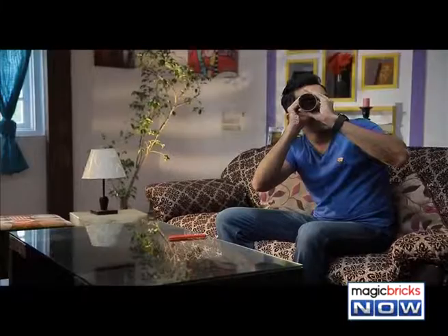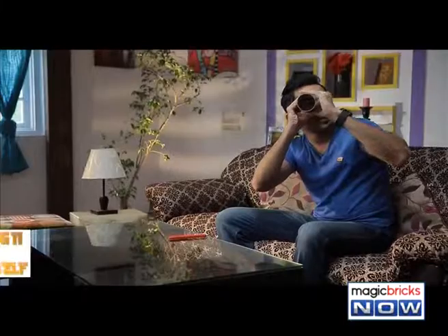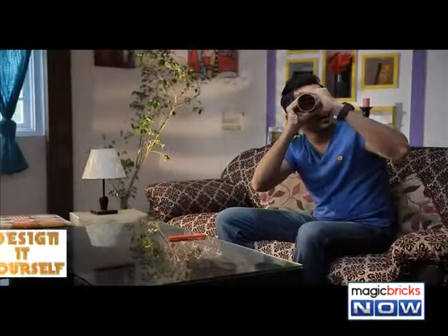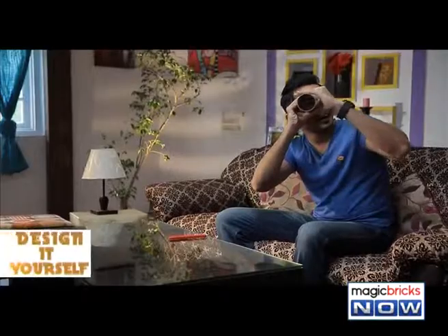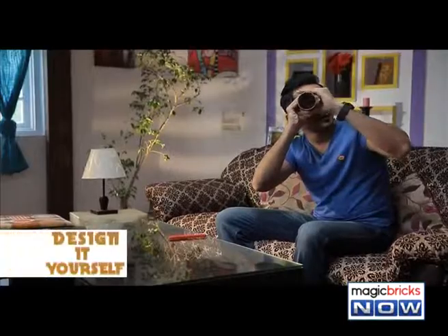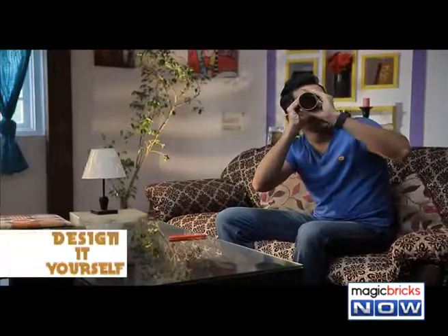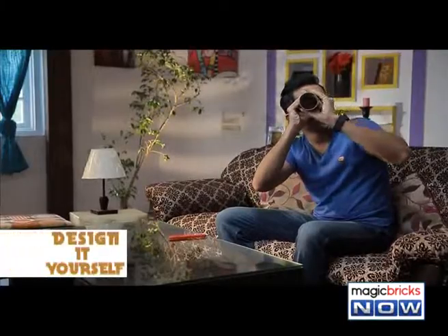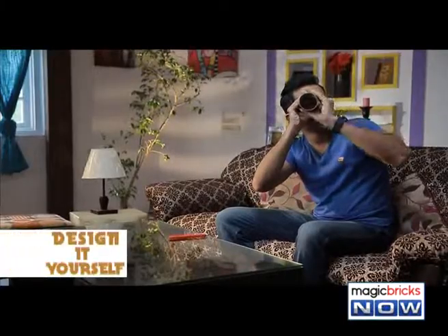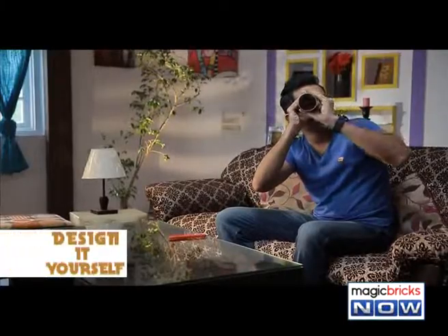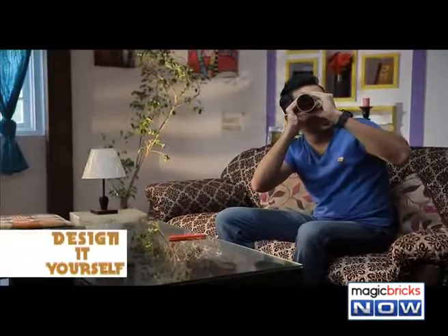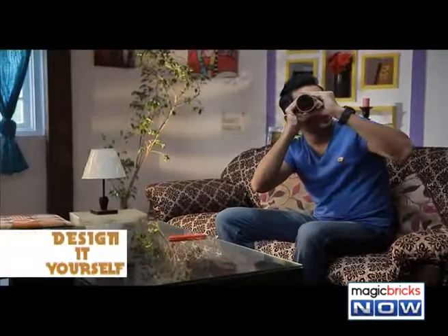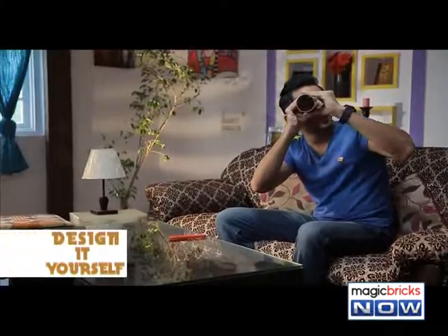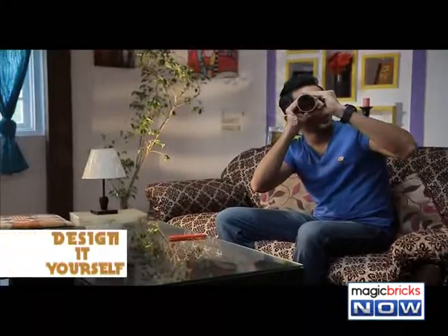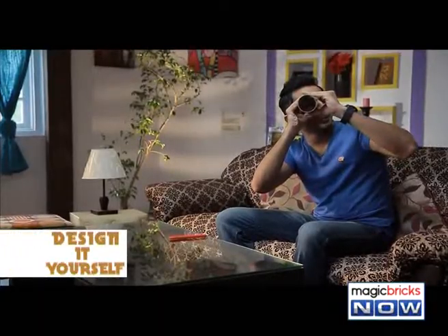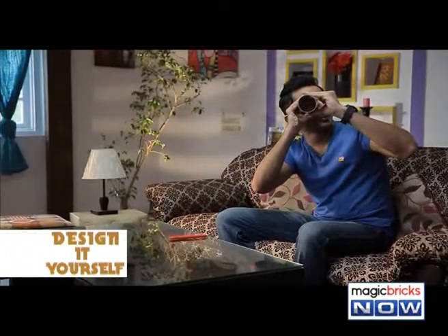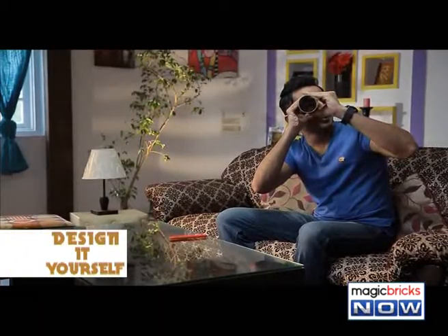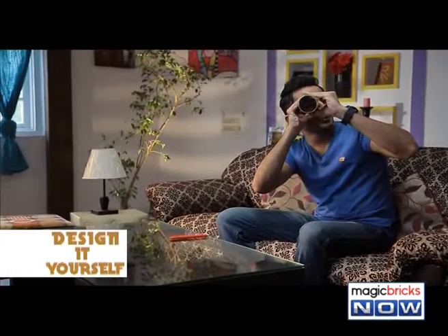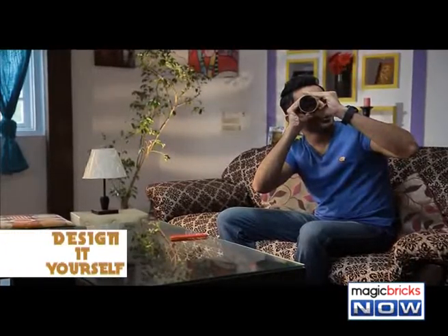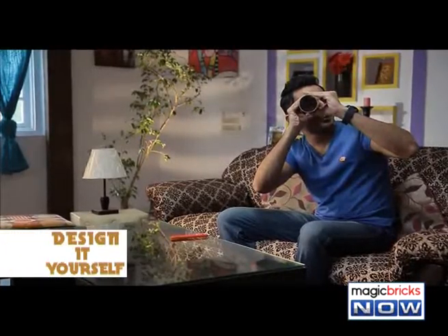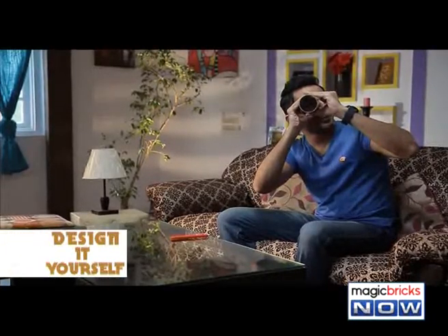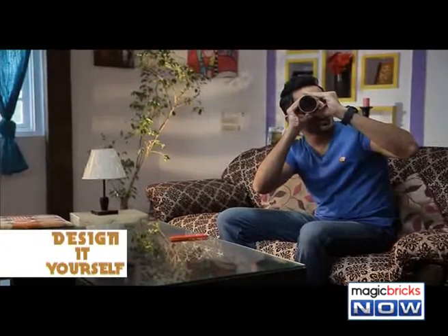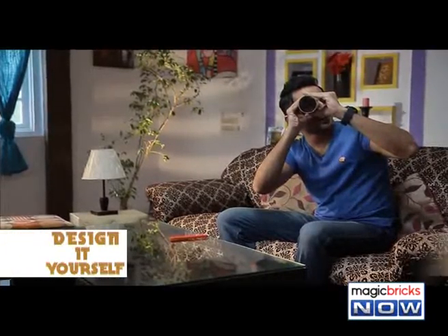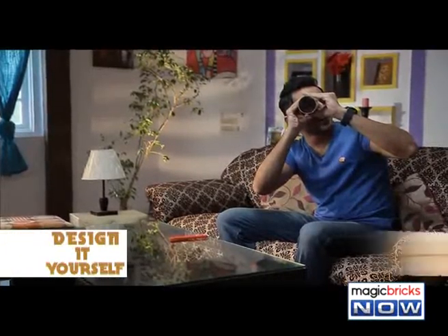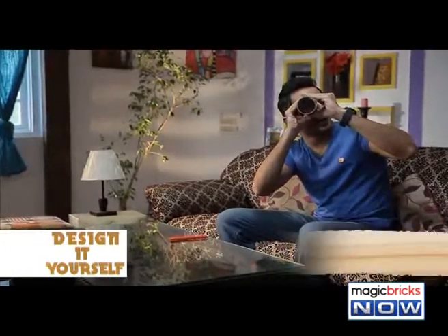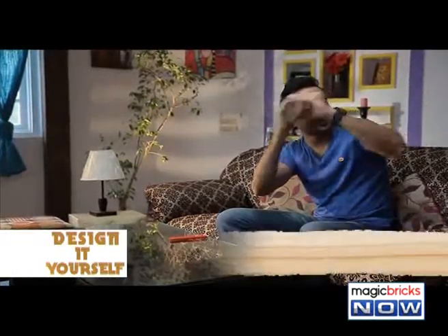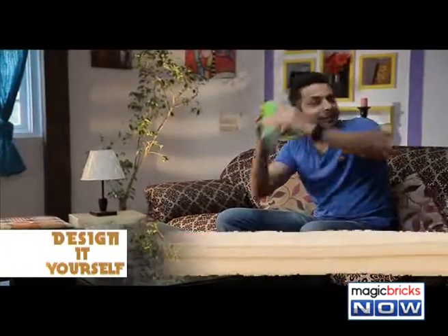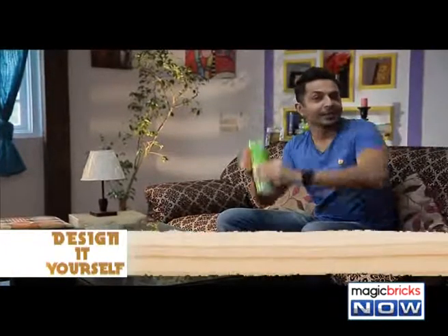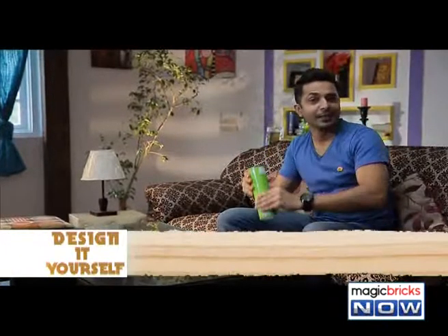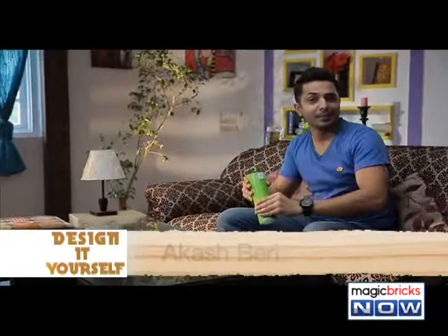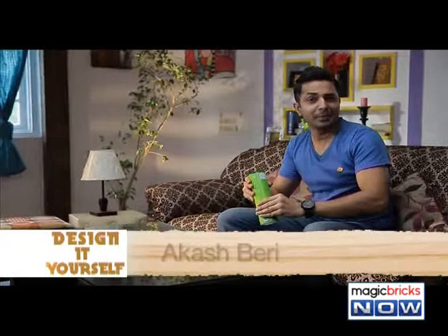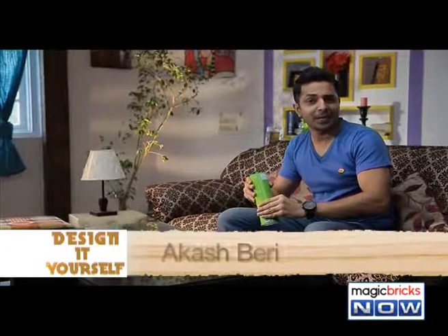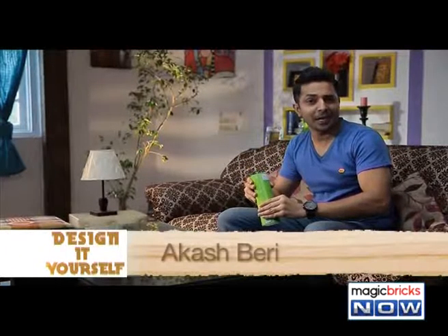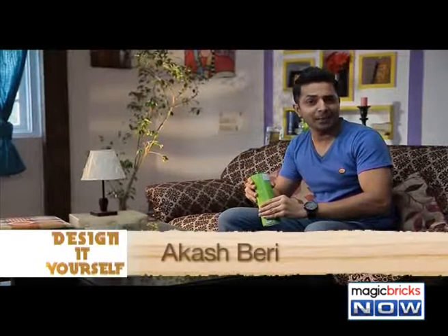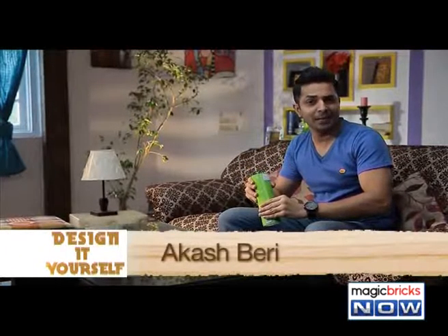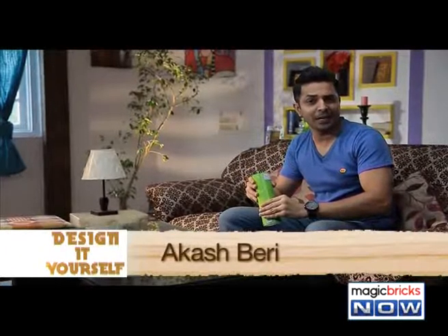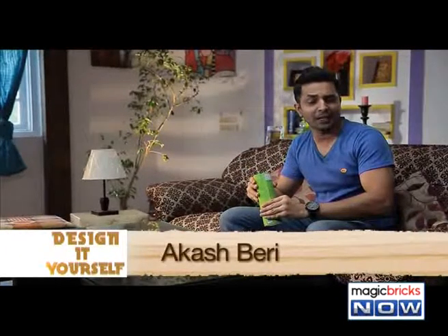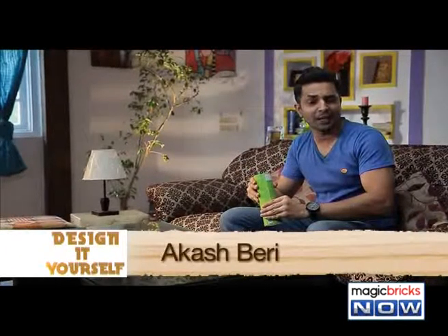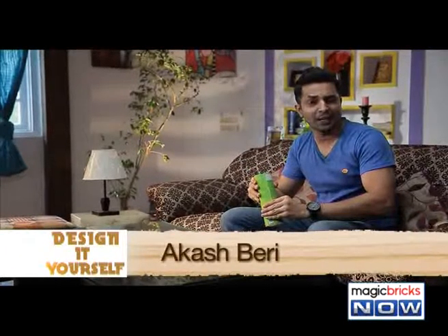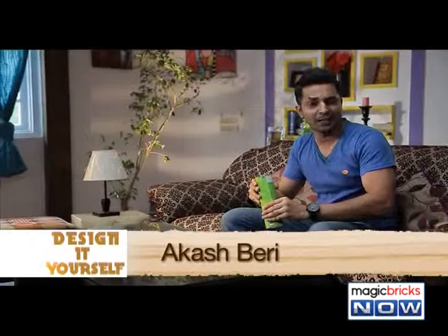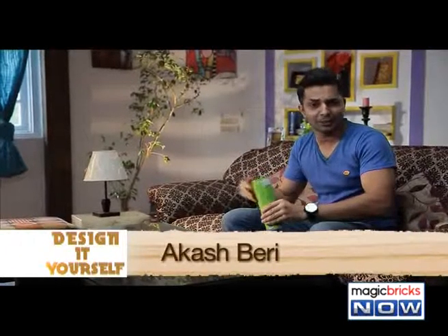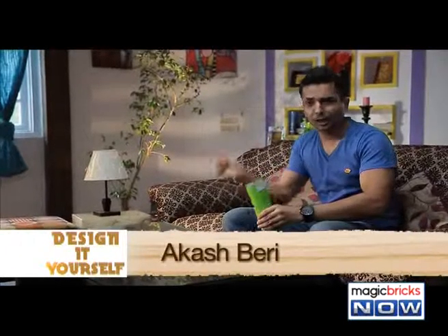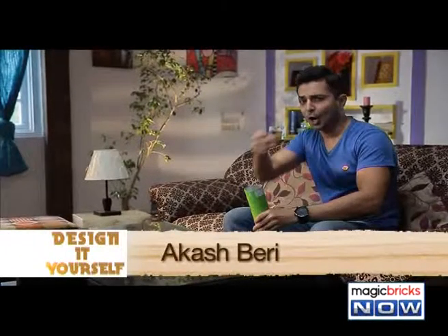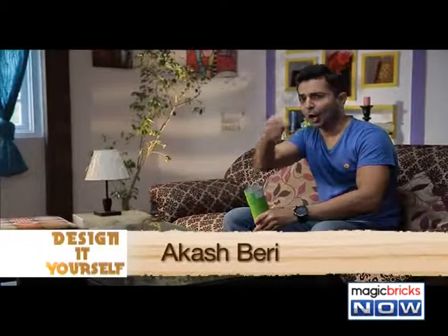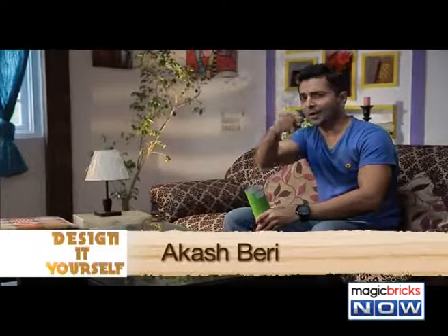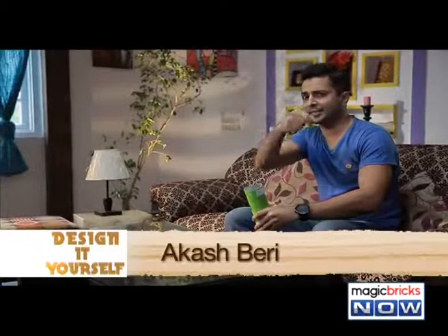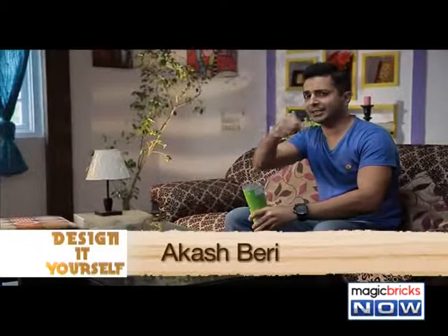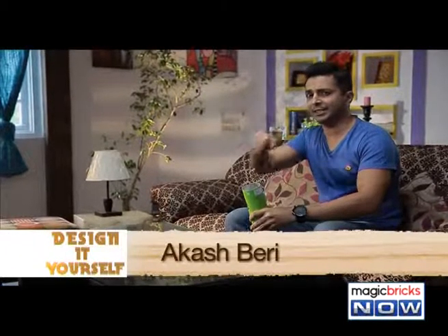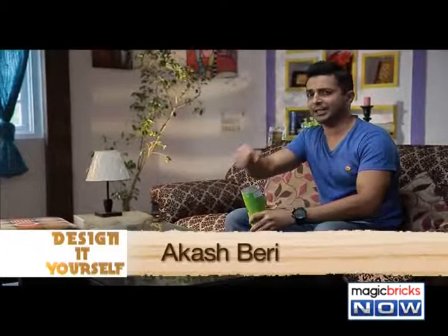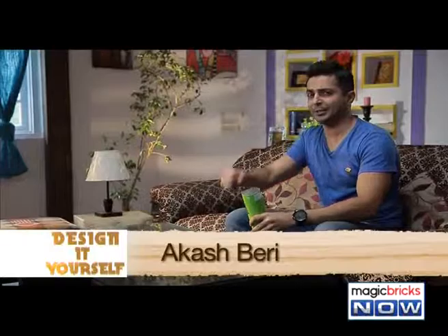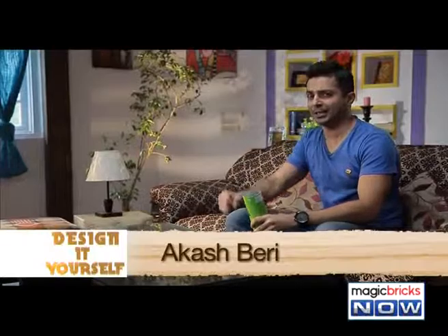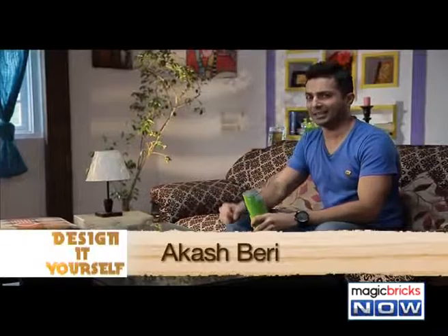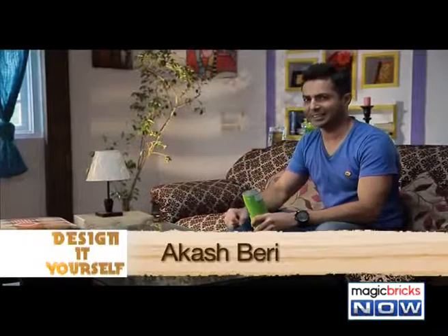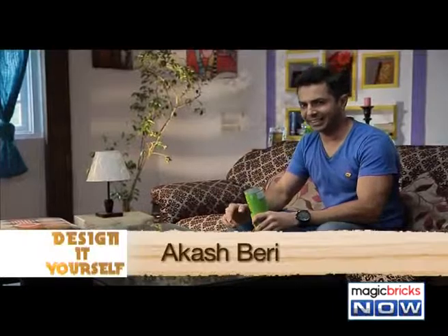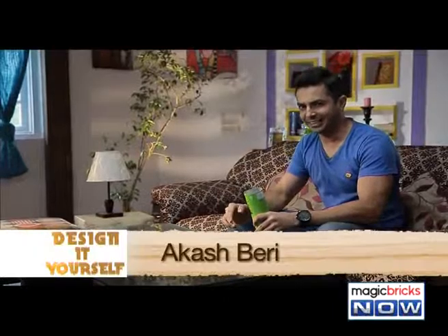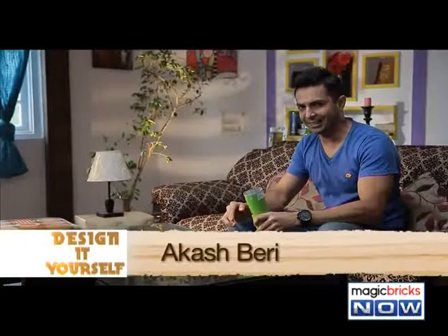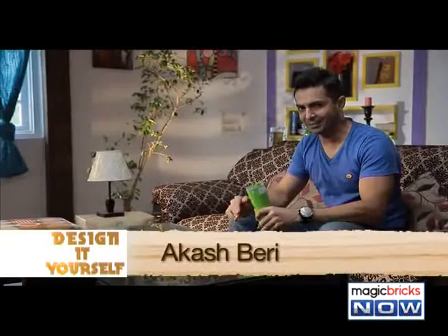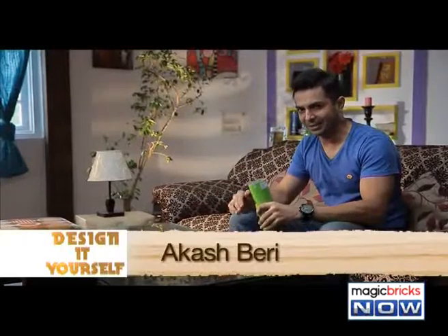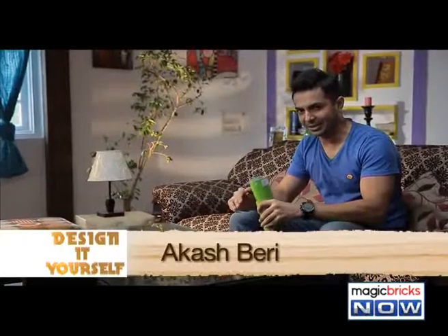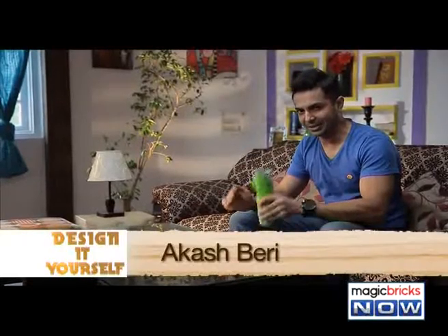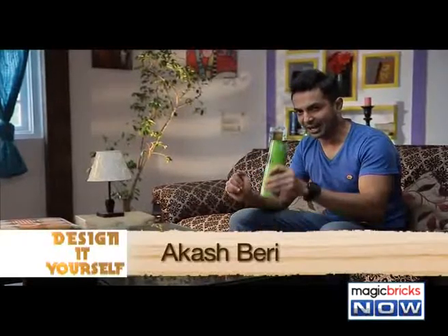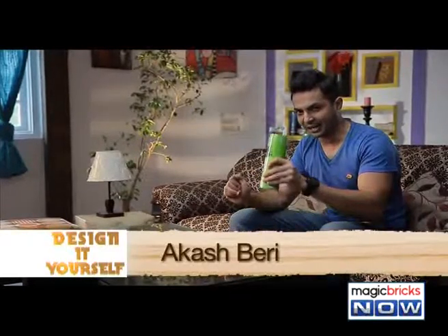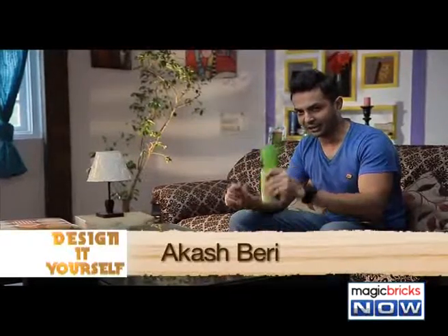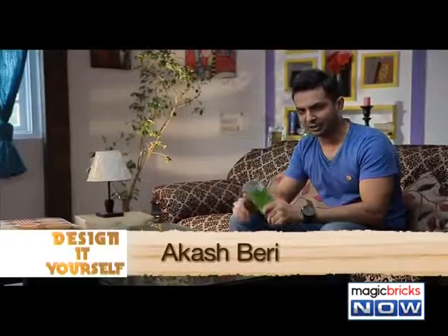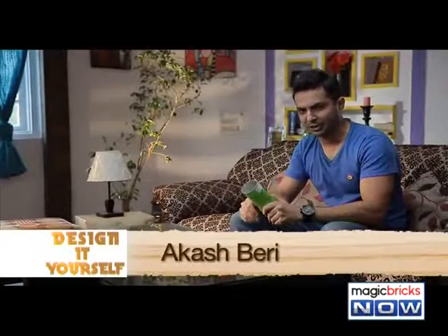Hello and welcome to DIY. My name is Akash and in my life there is no word 'Kaash' (regret).